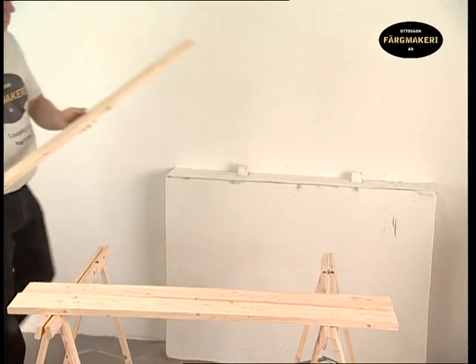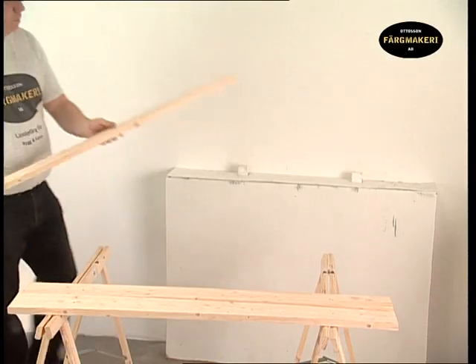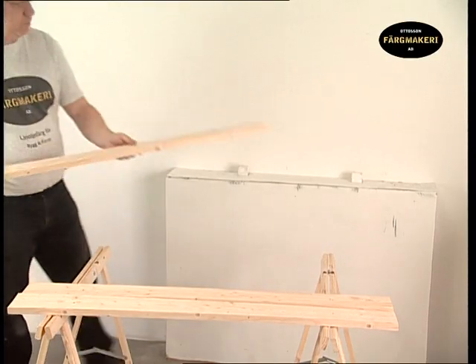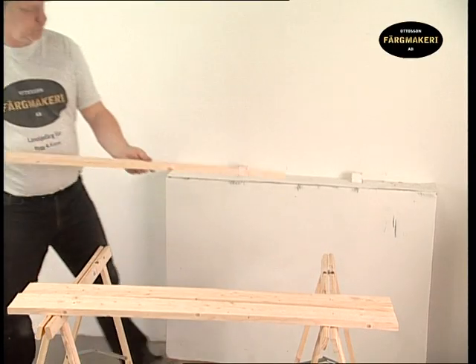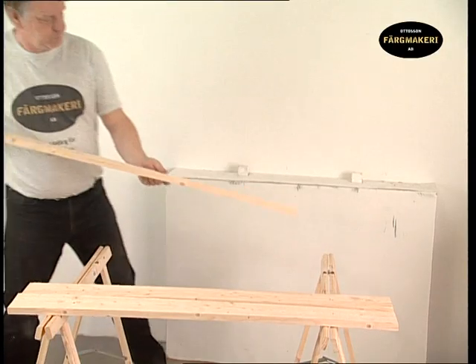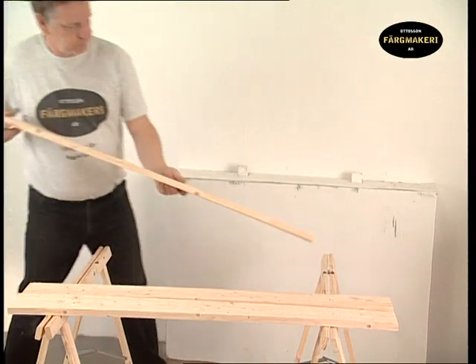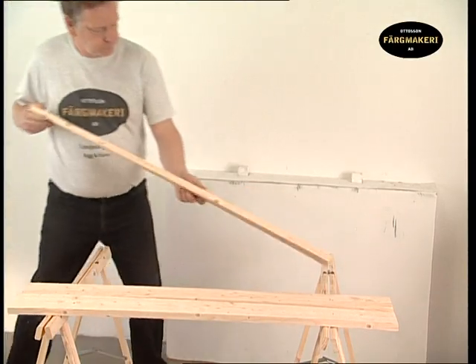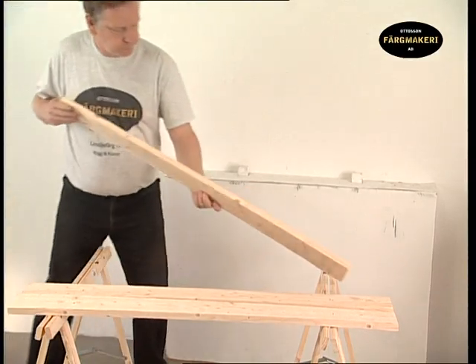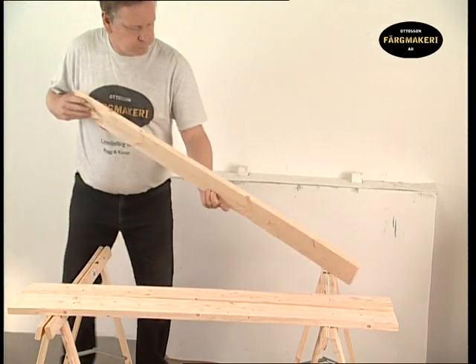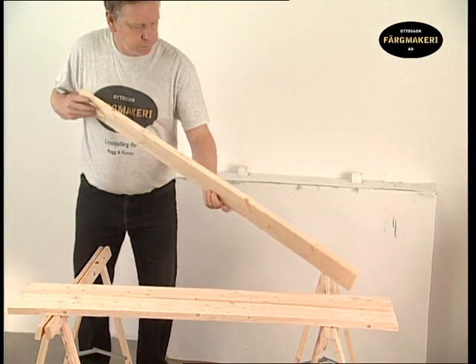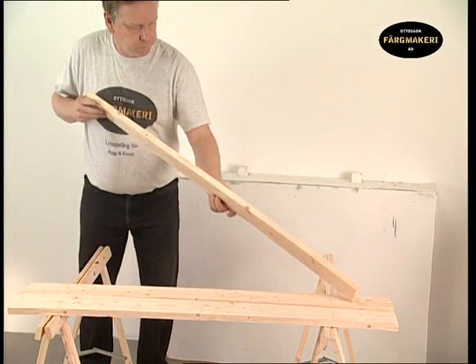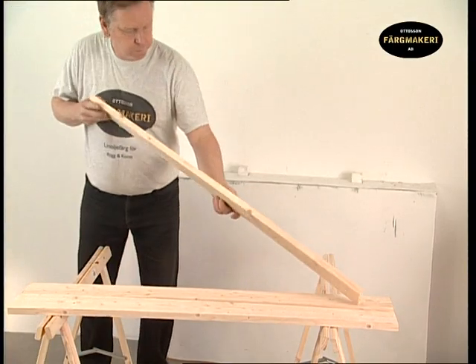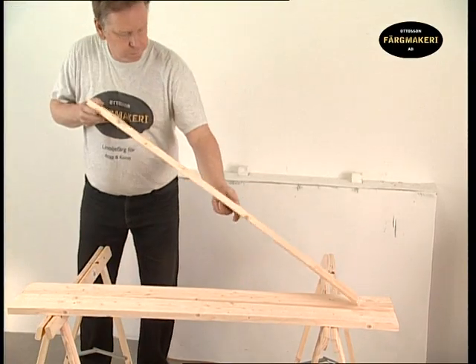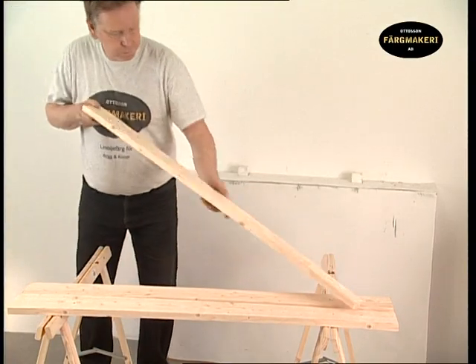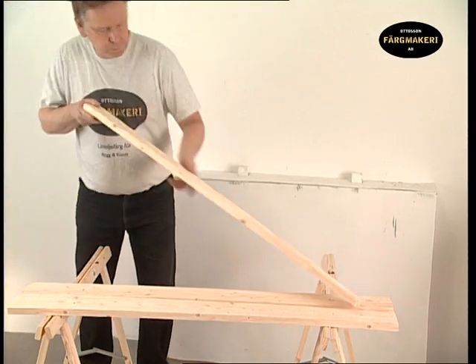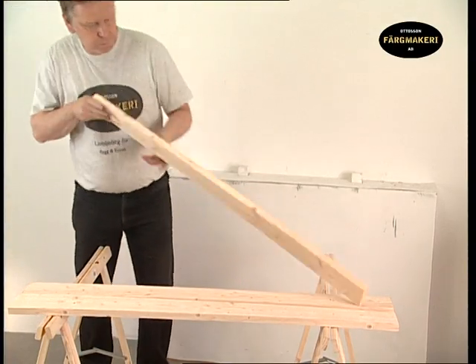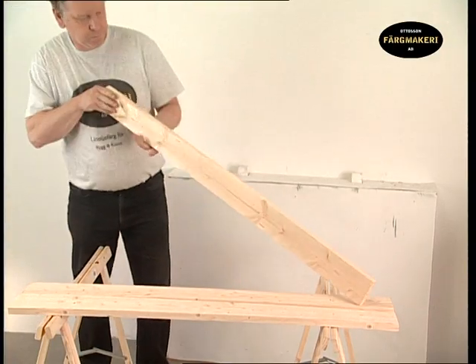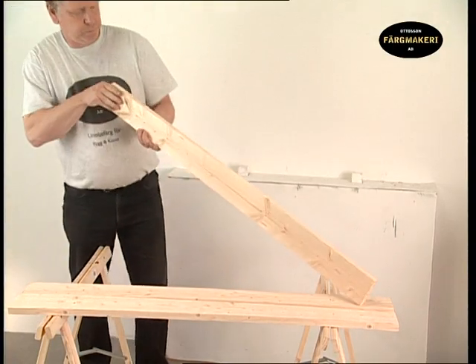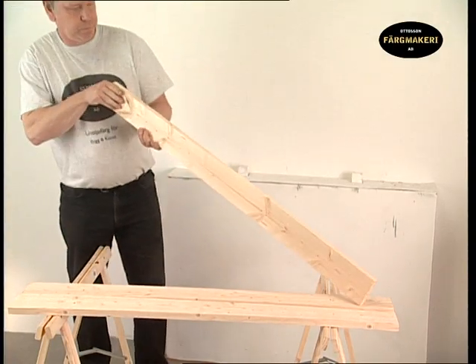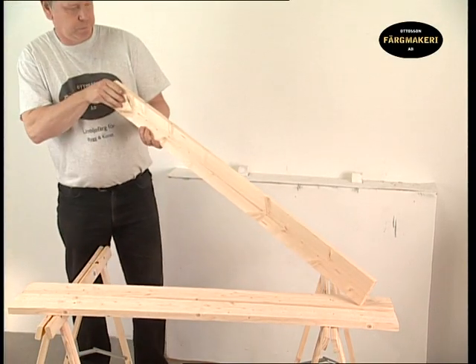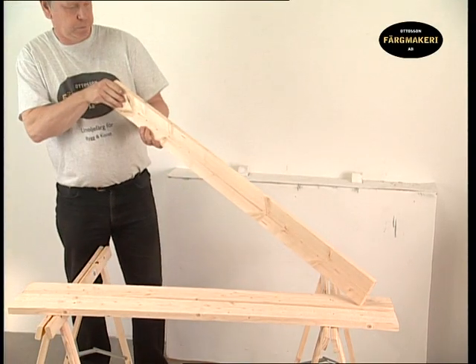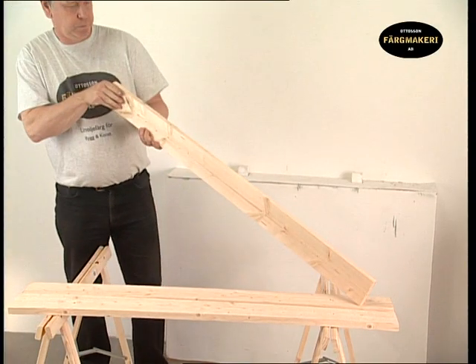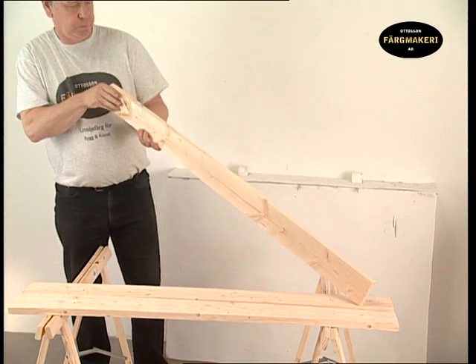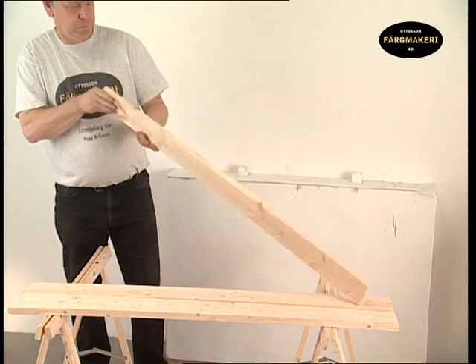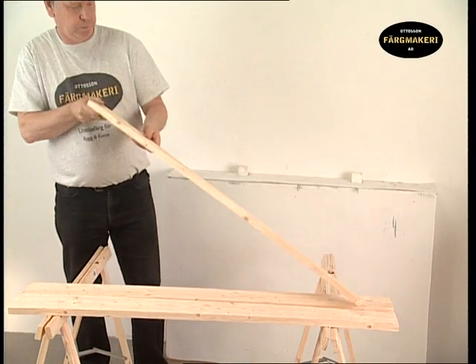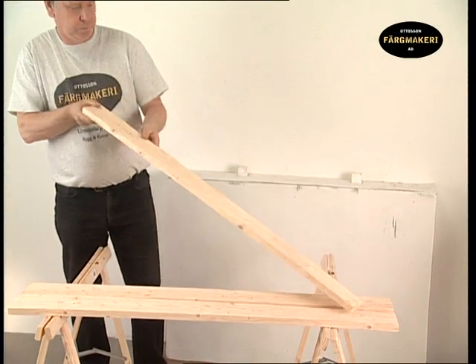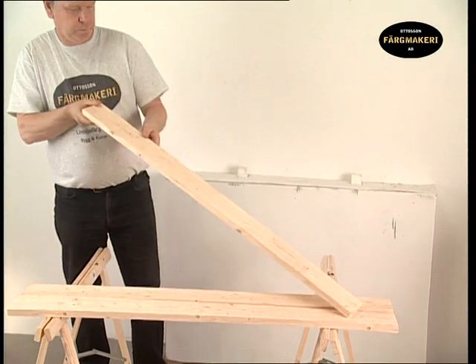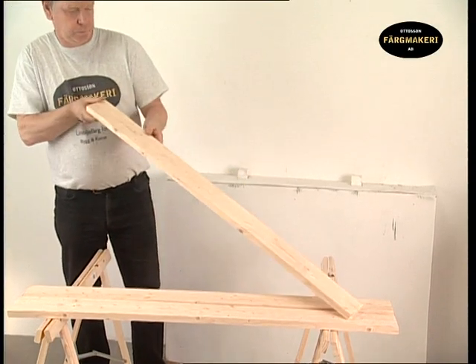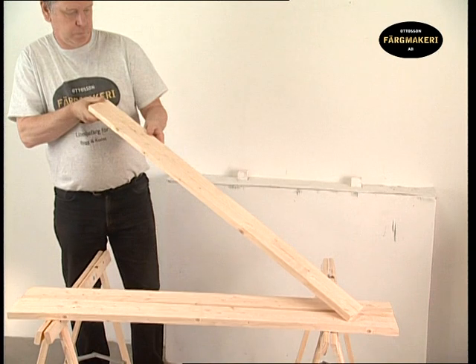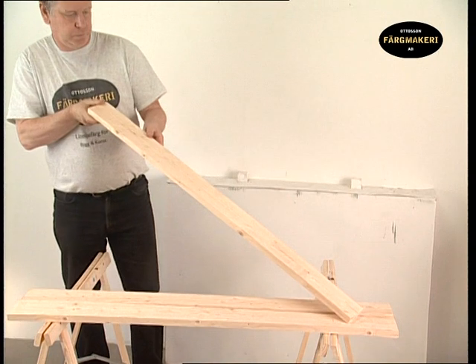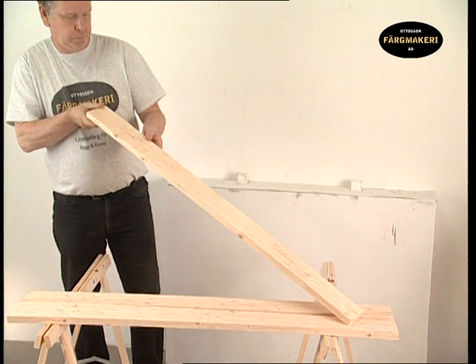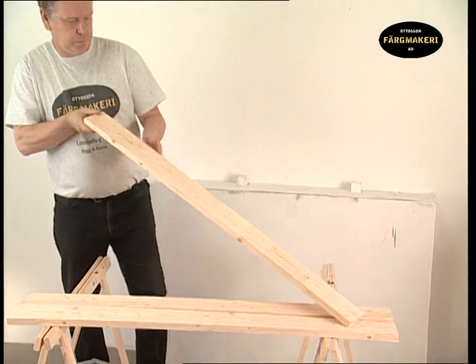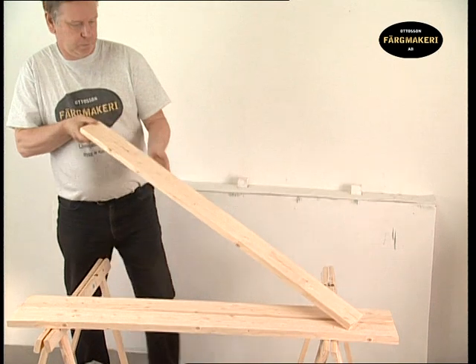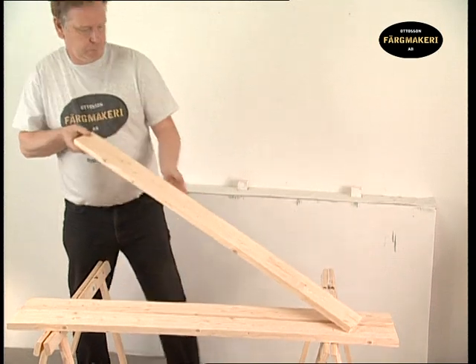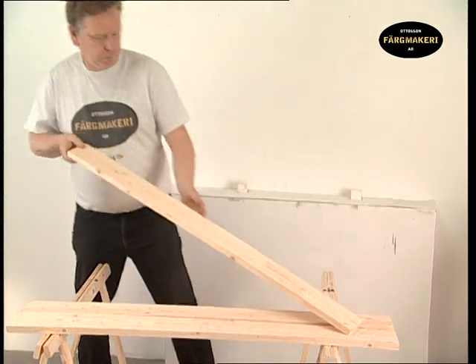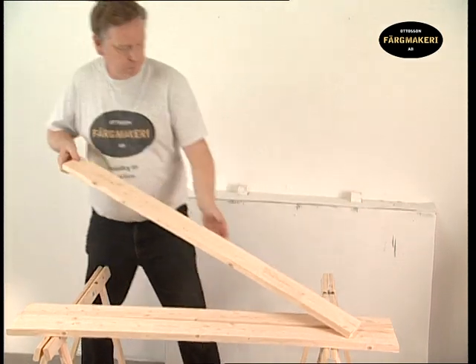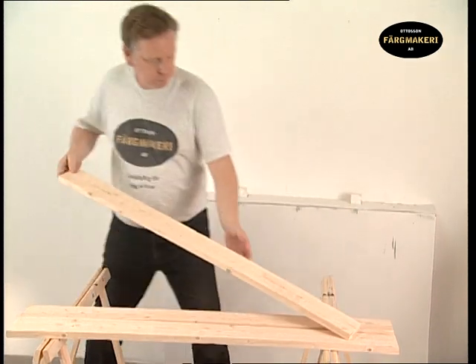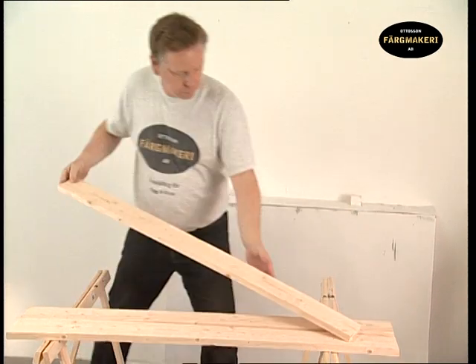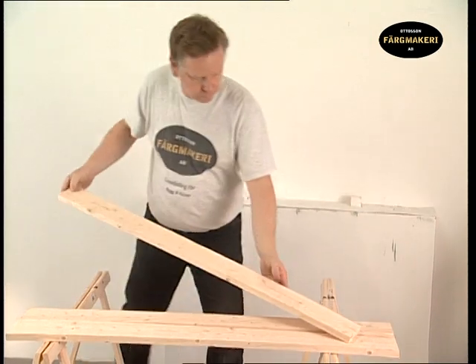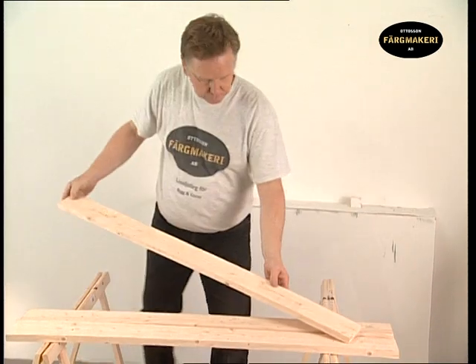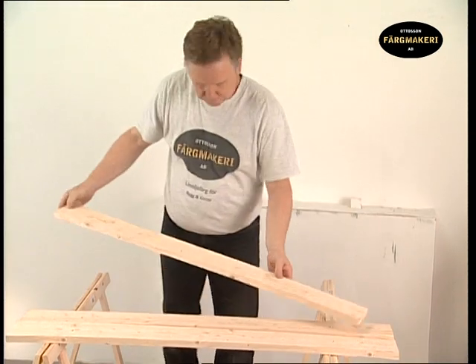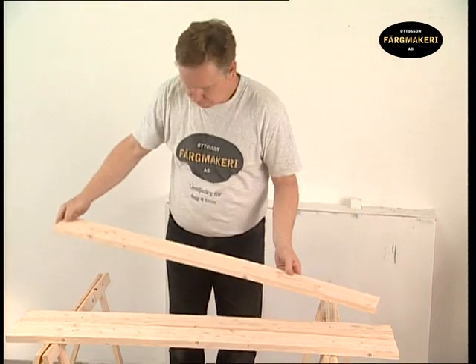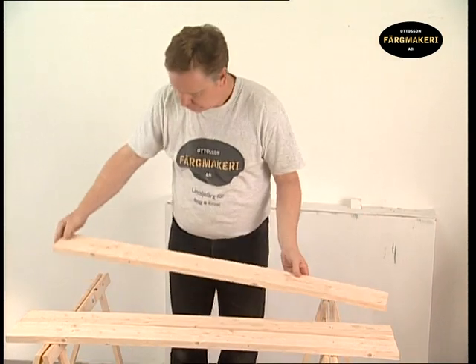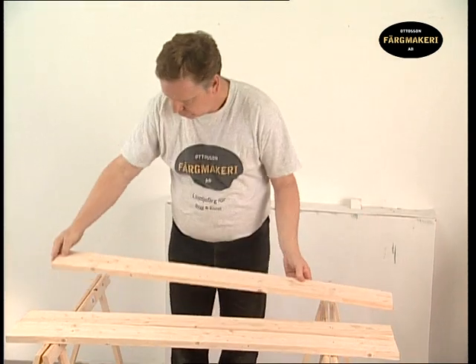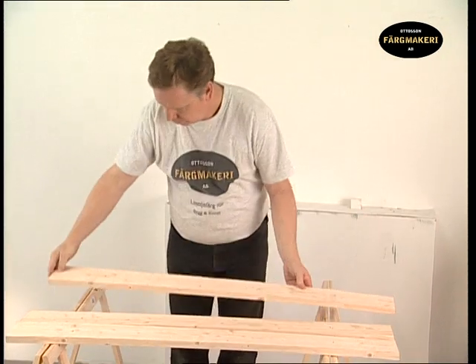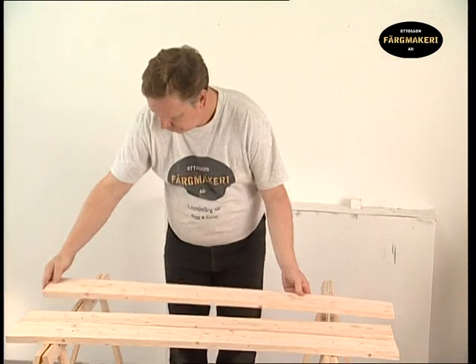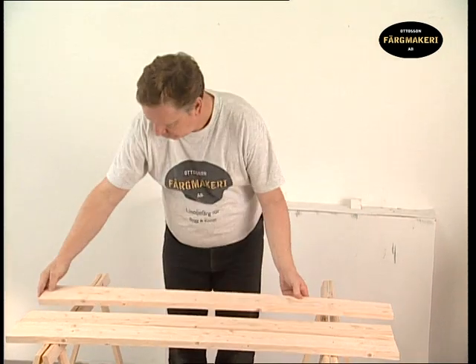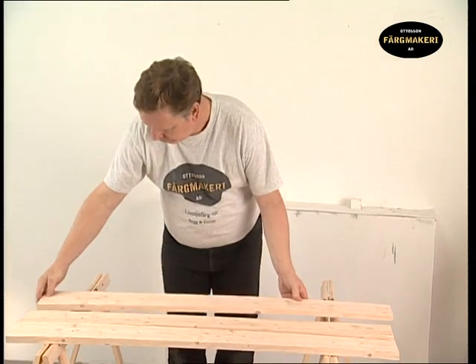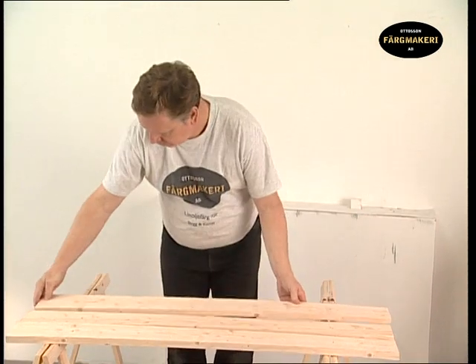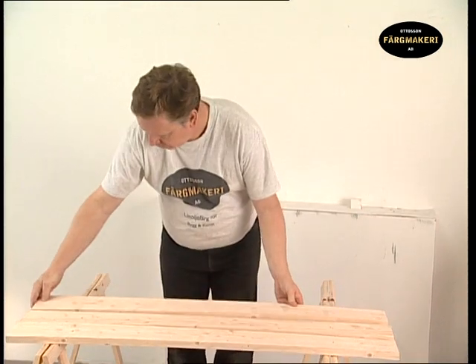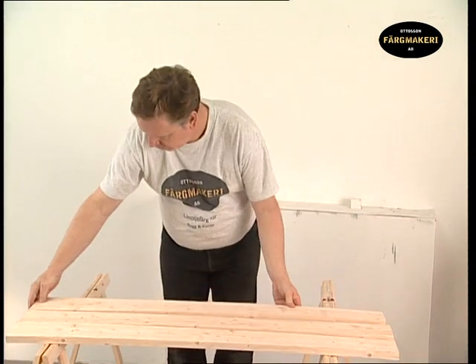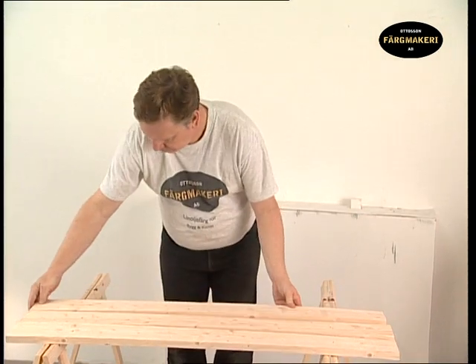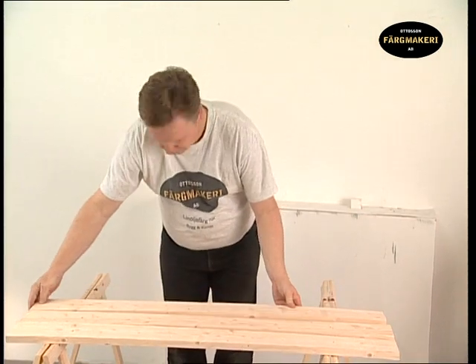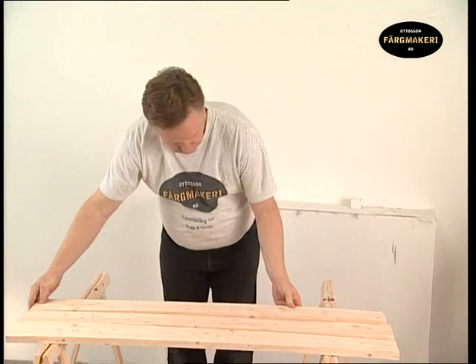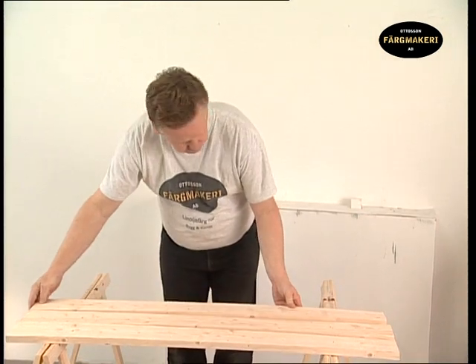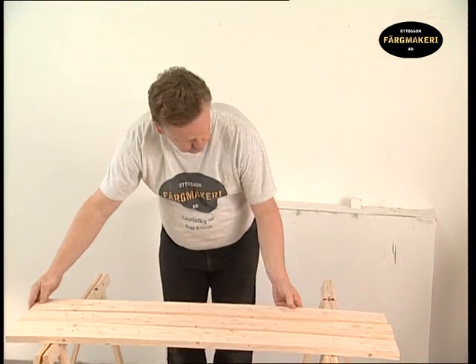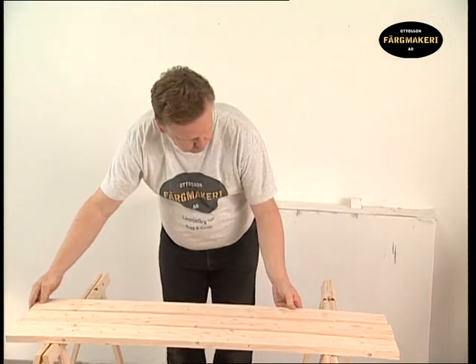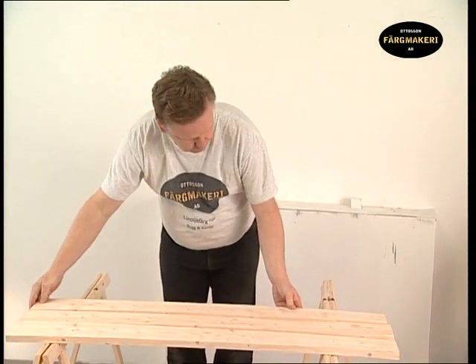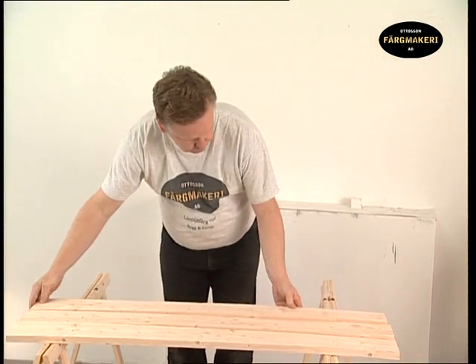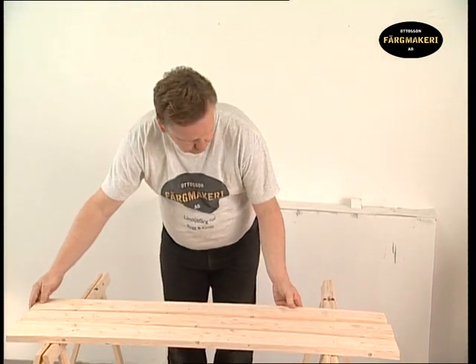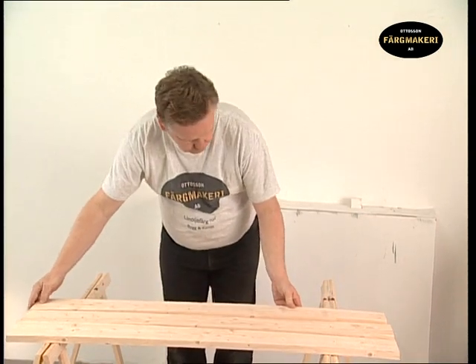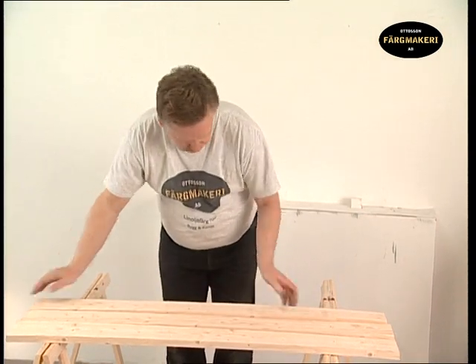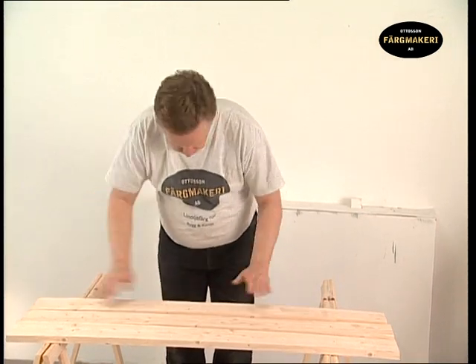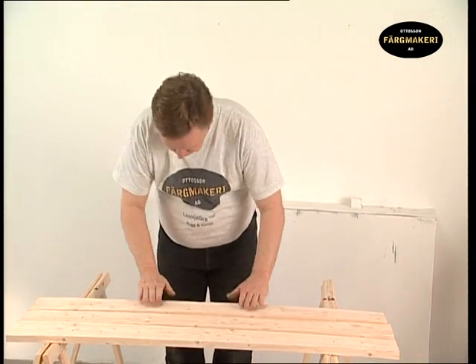Painting a wooden facade with linseed oil paint is a treatment that protects the timber. The end result is a semi-matte finish.